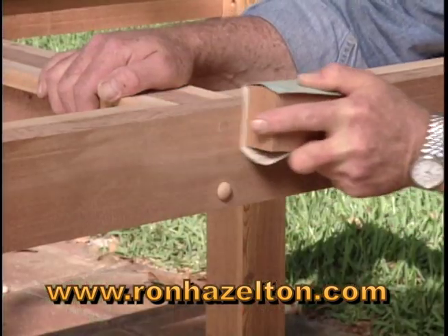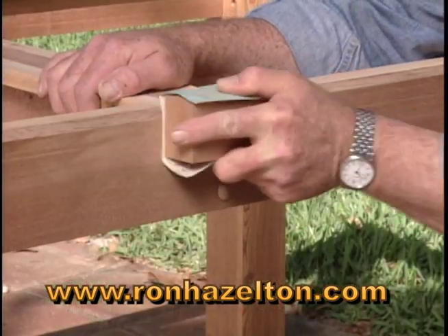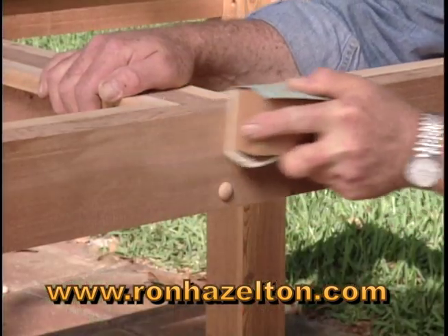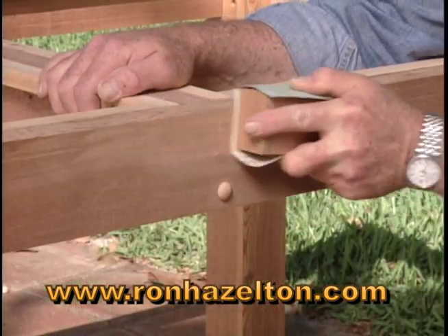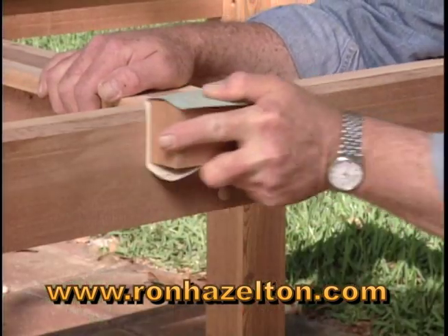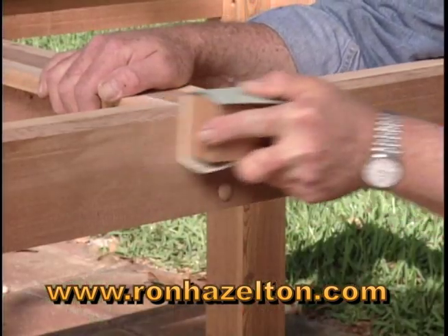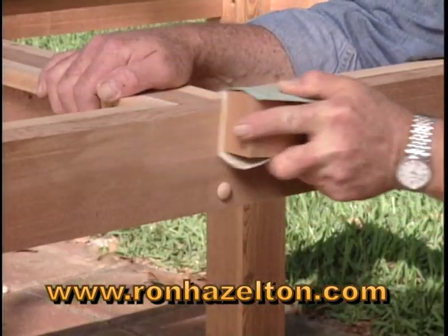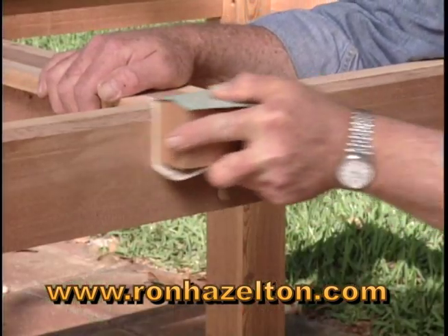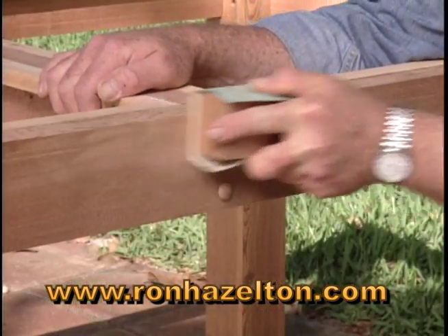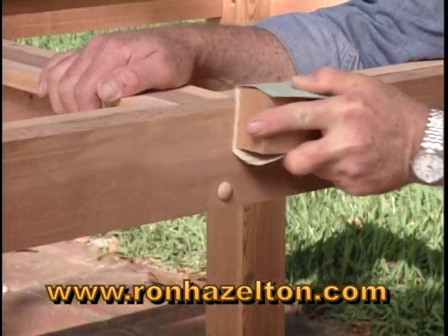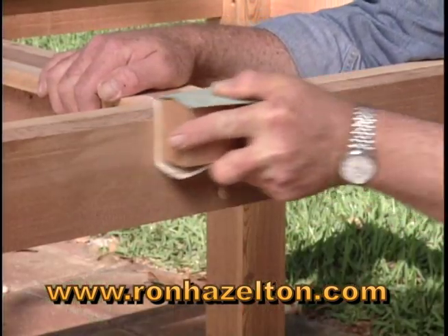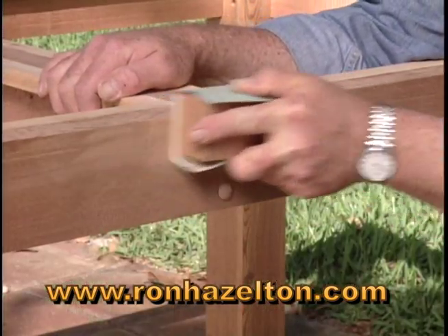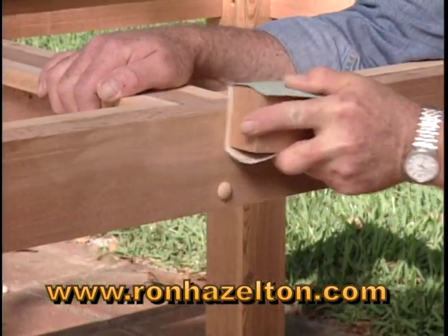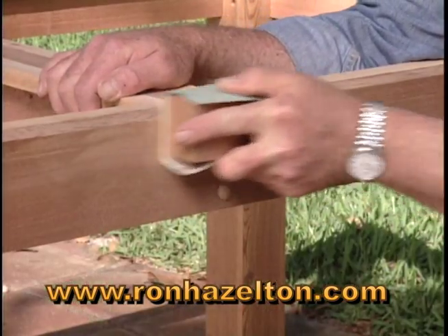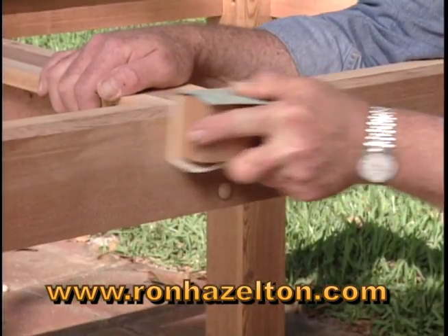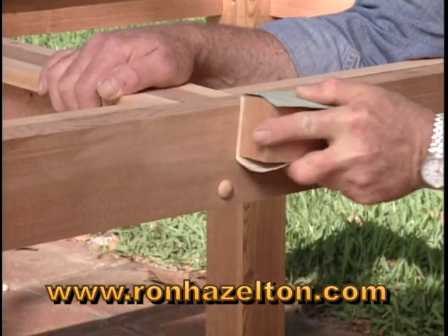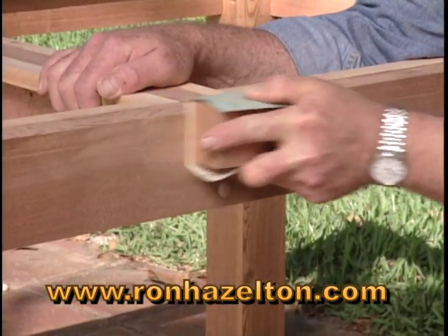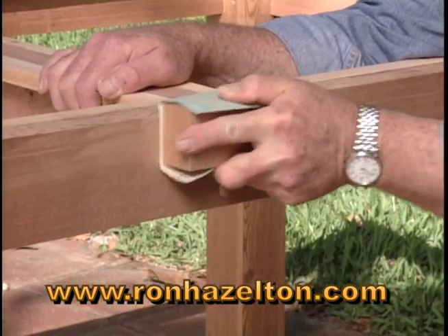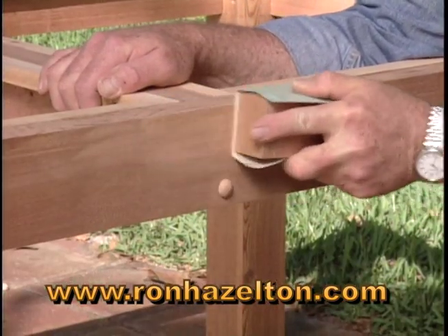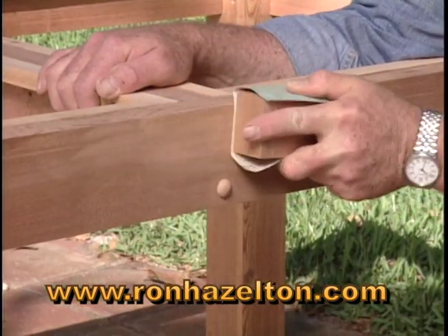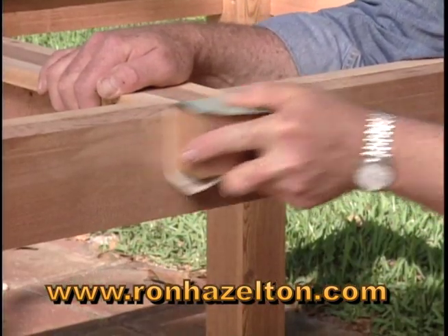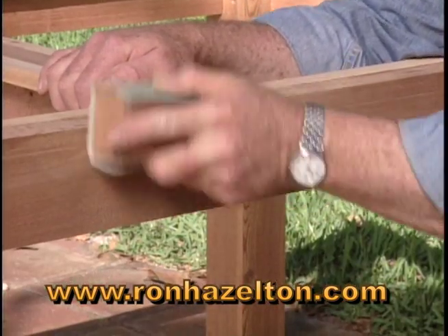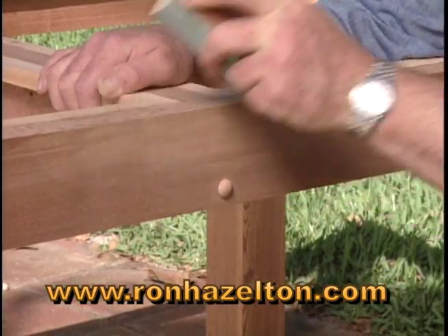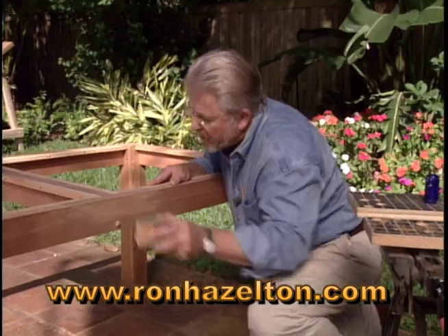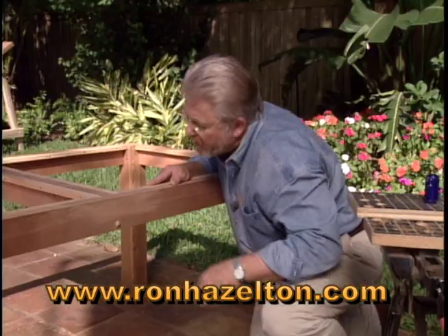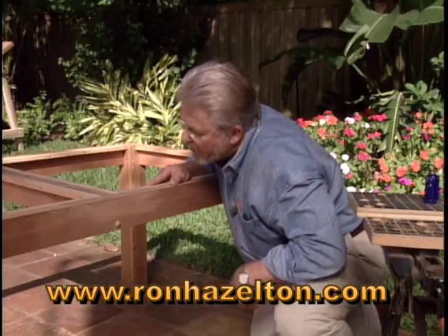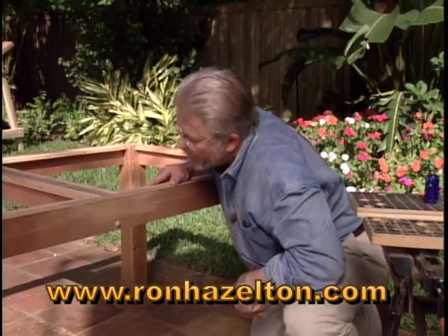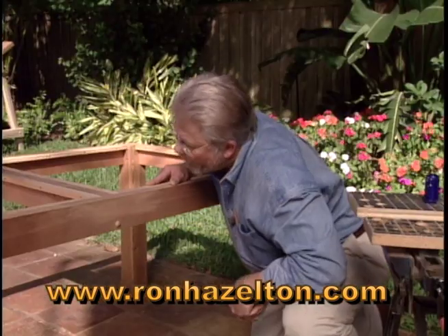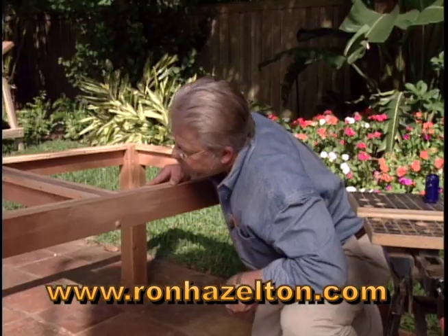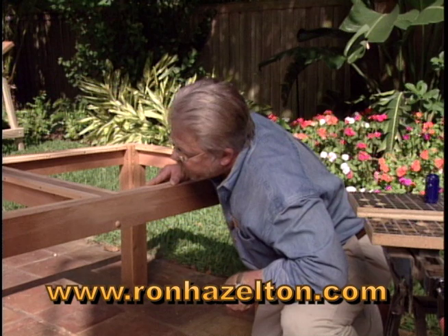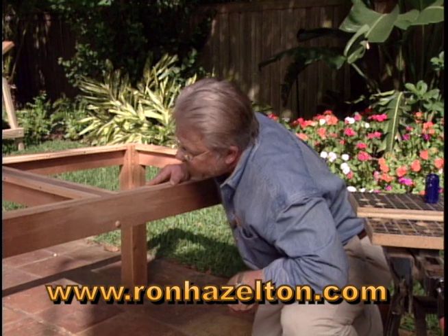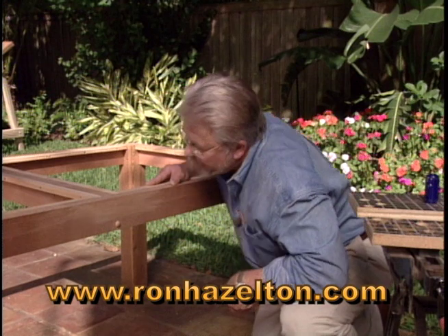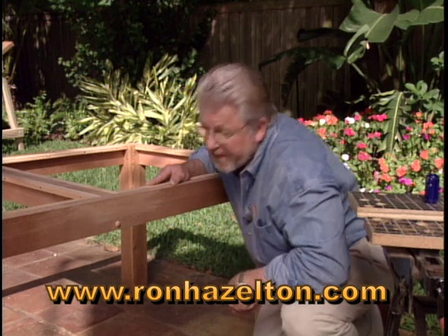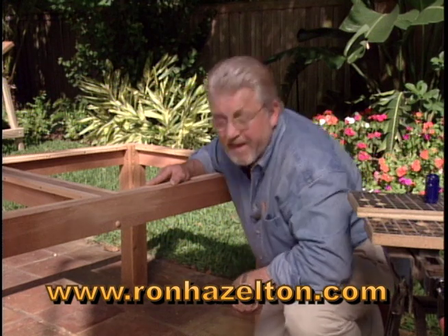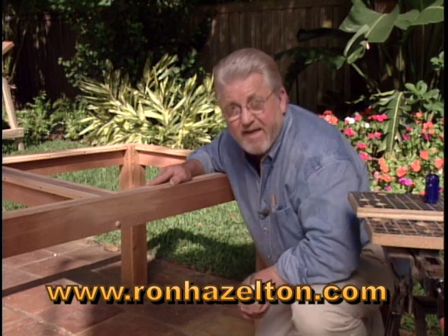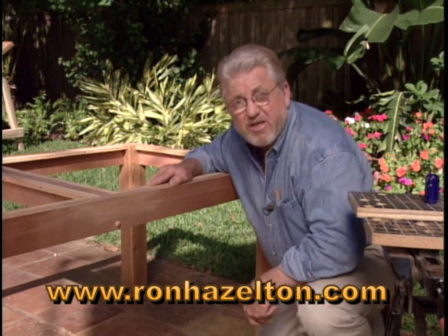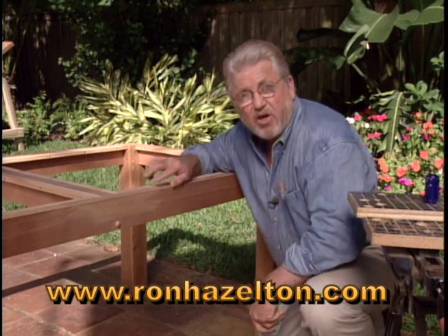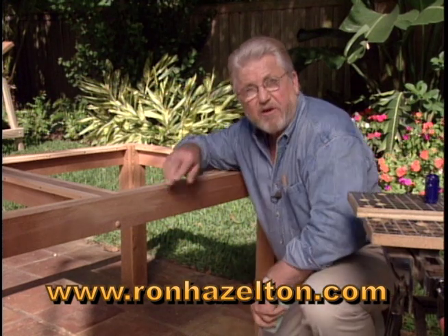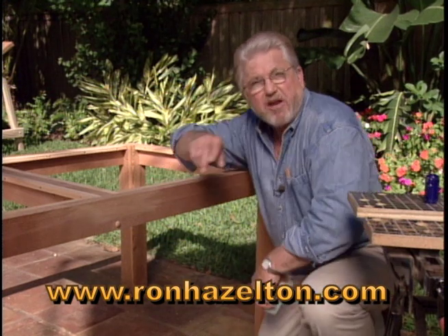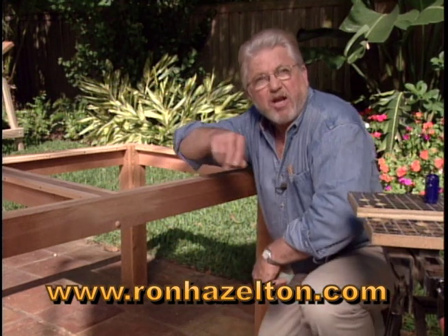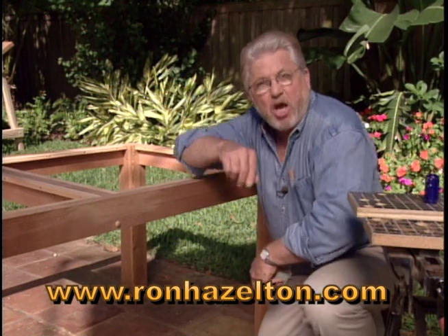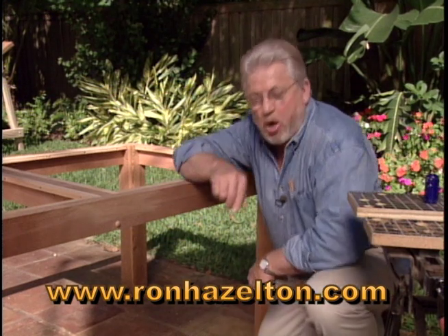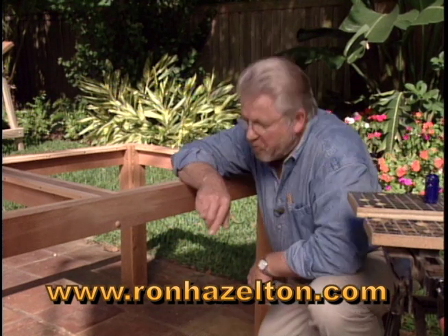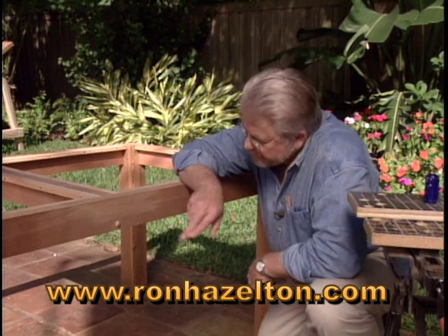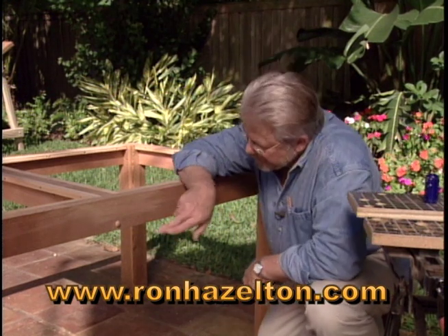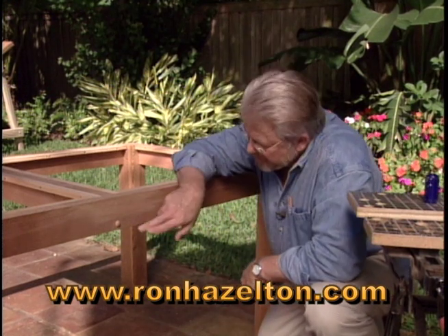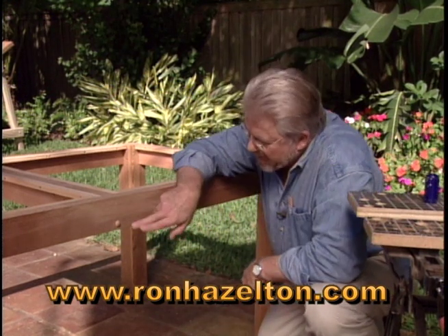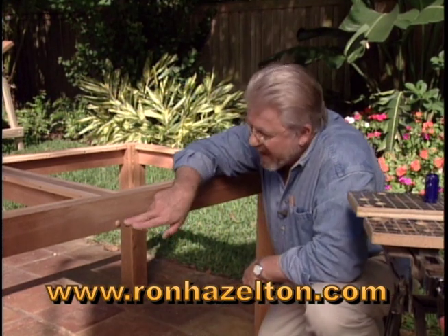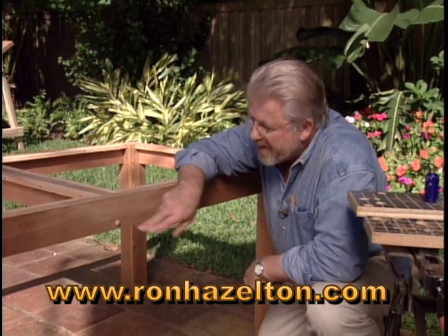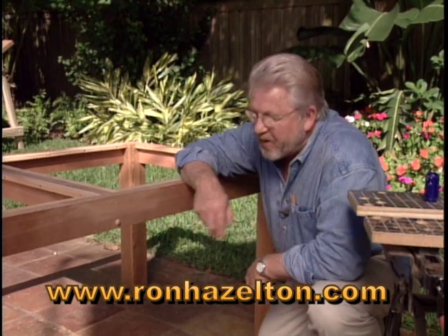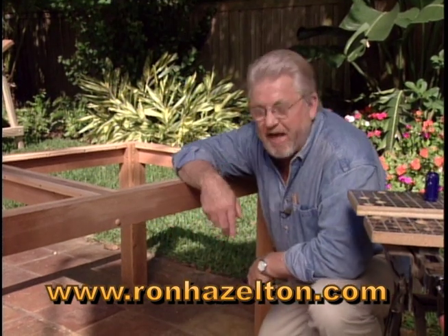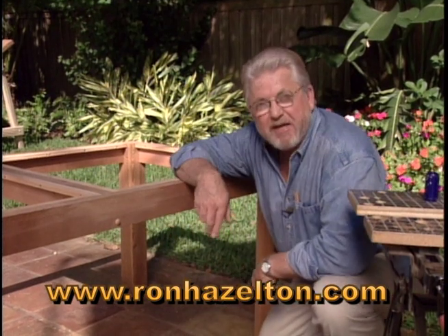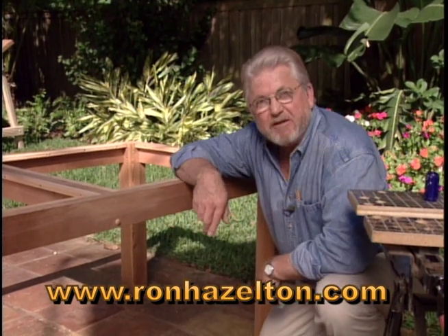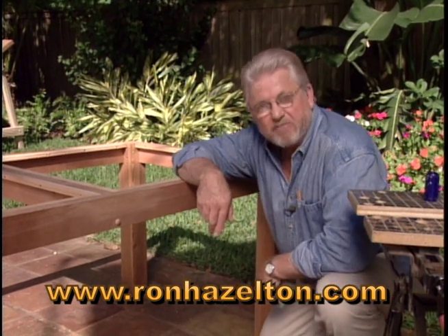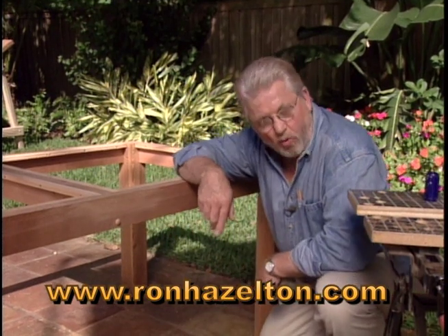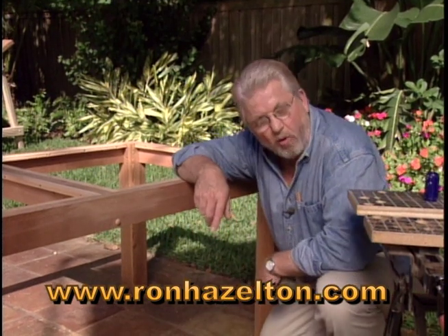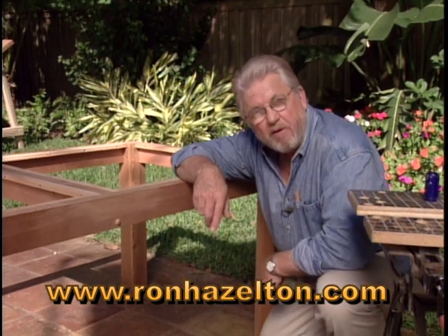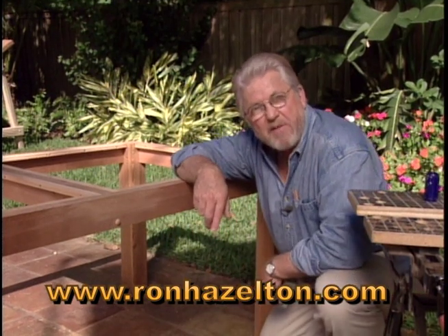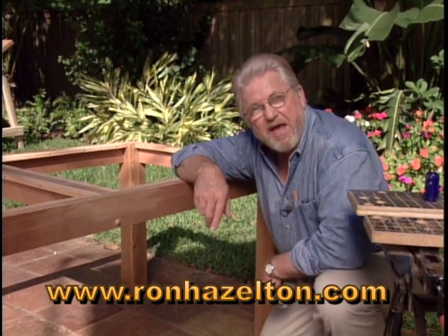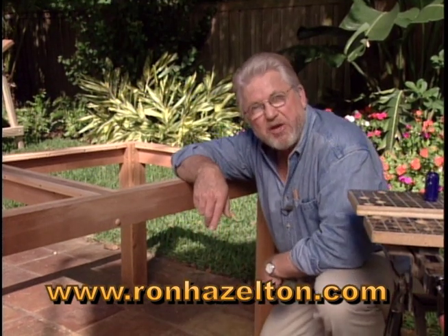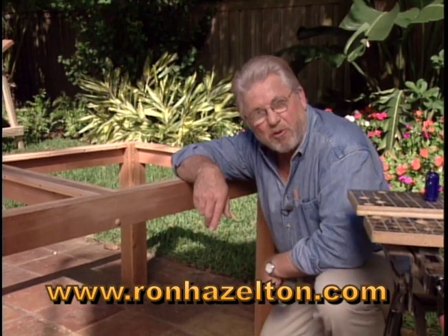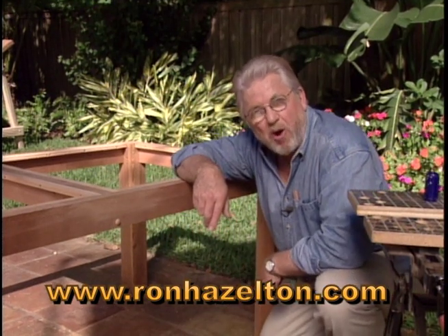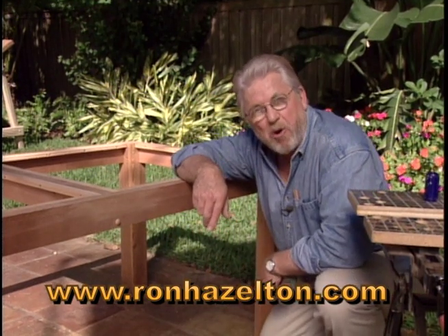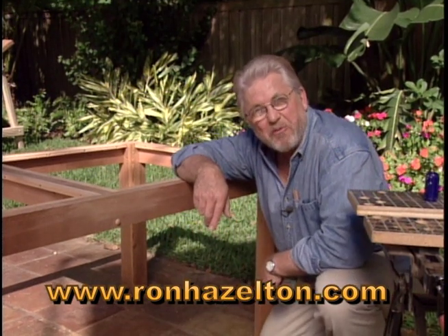Finally, sand the surface flush. So there you go — buy a plug or make your own.